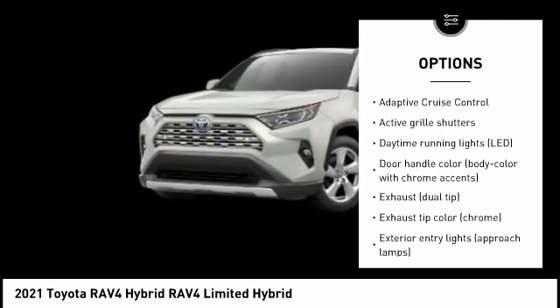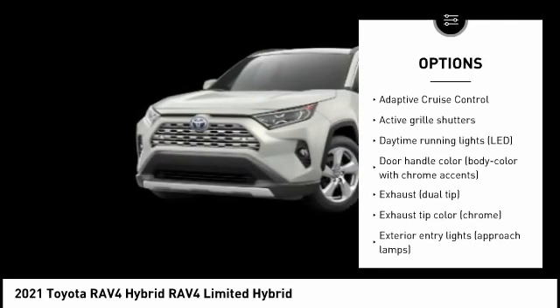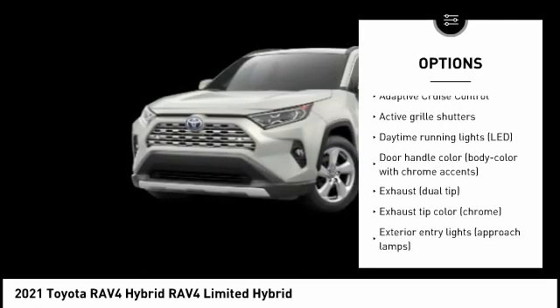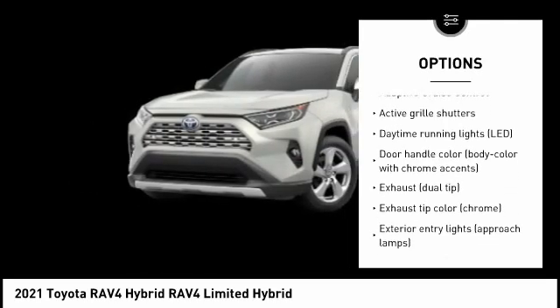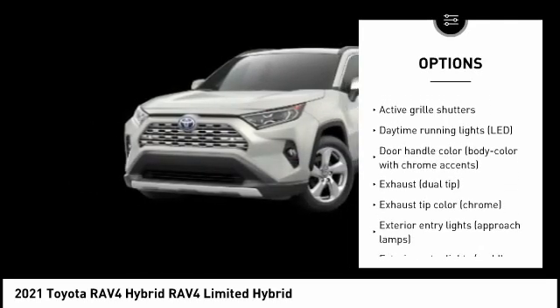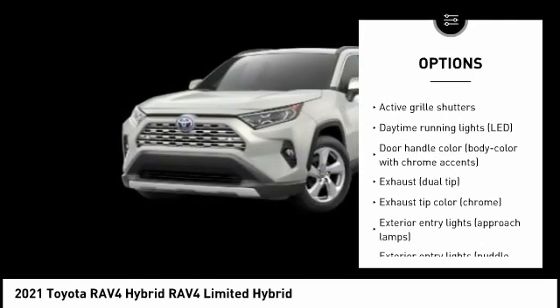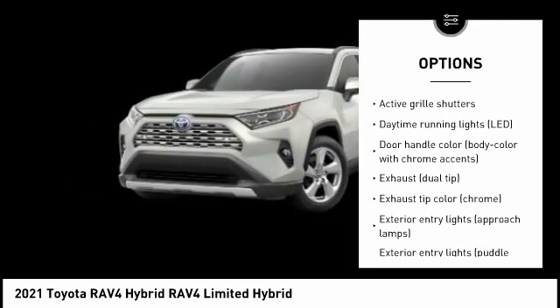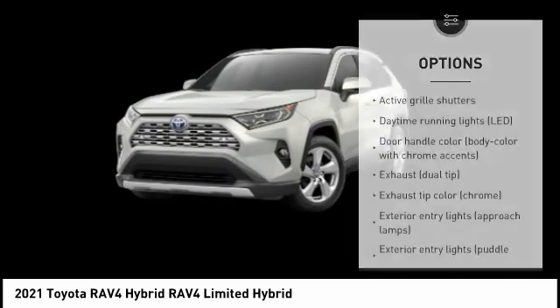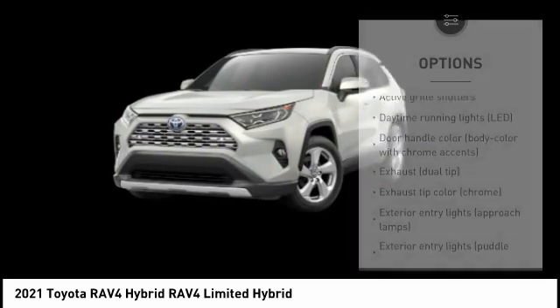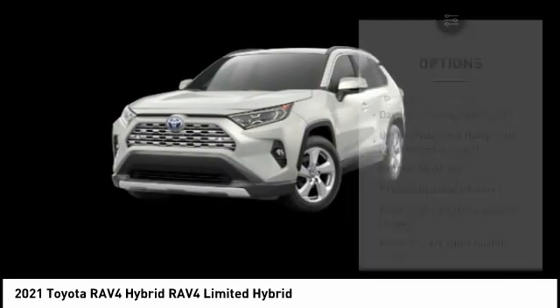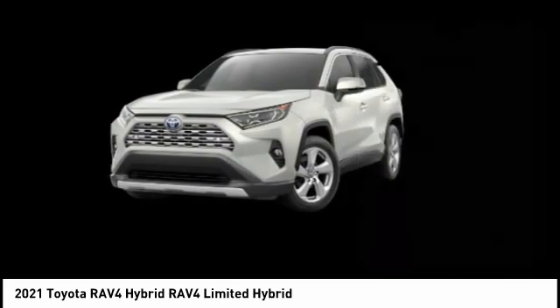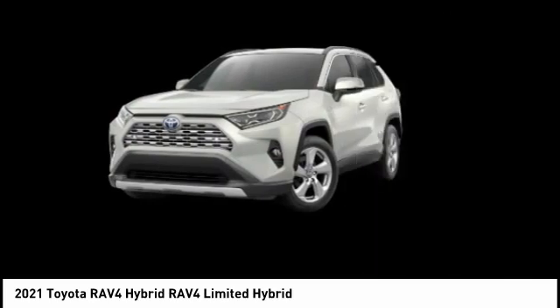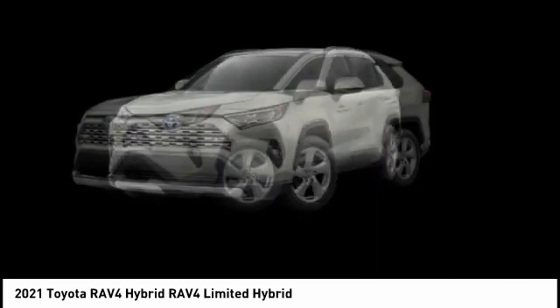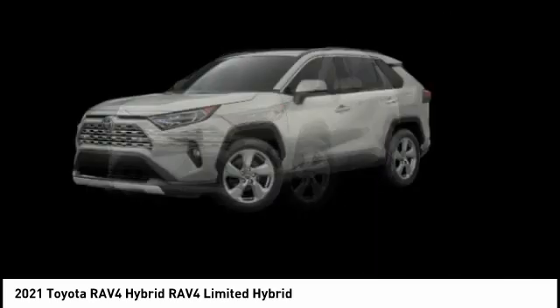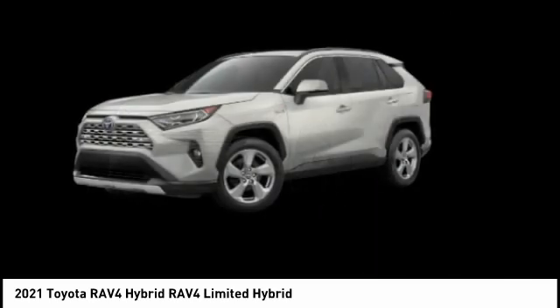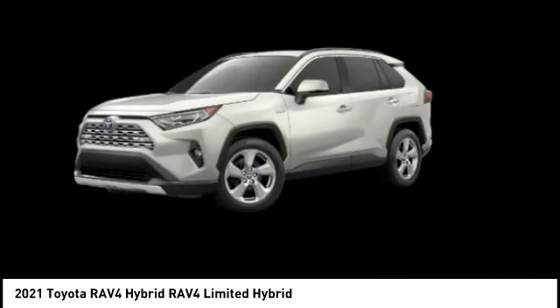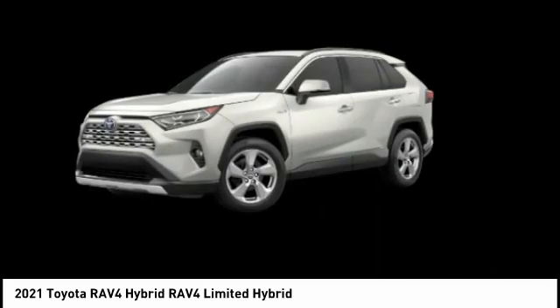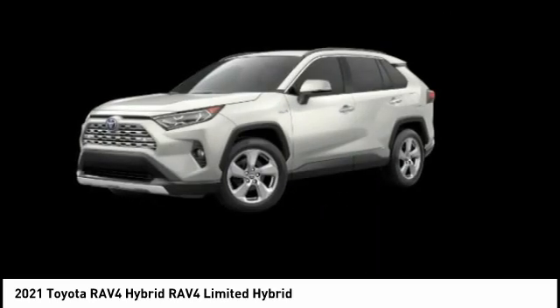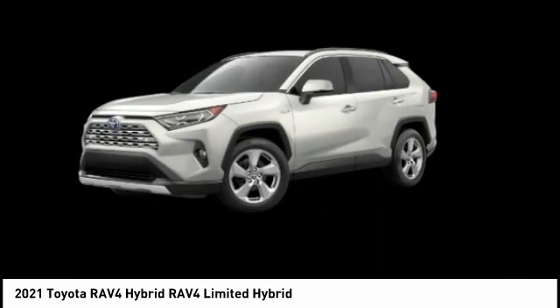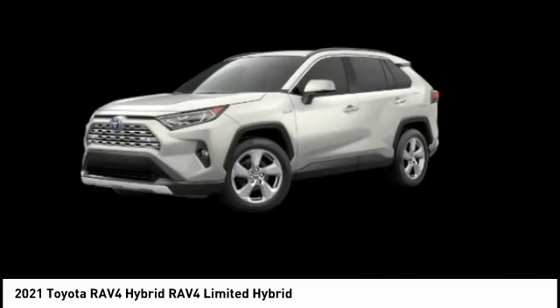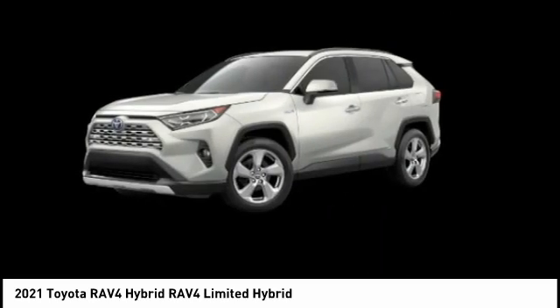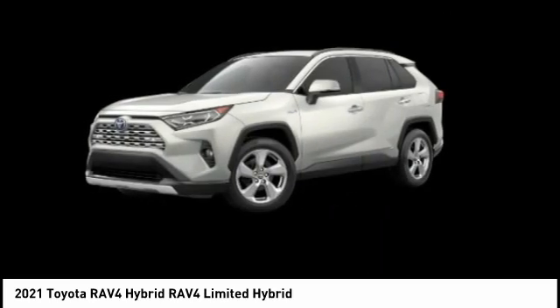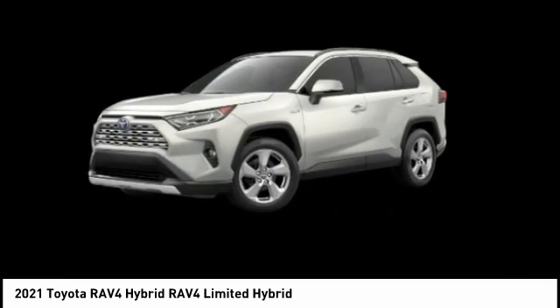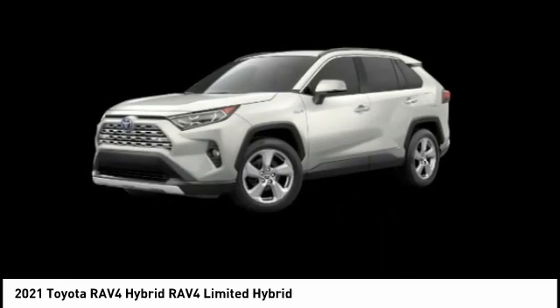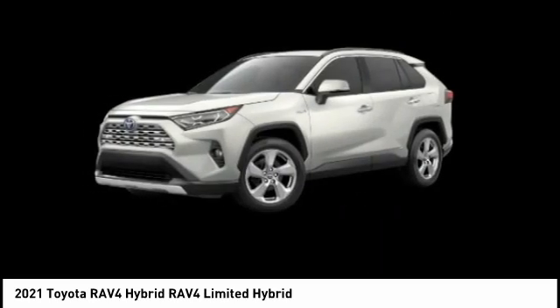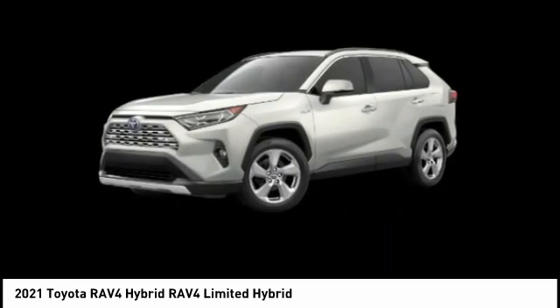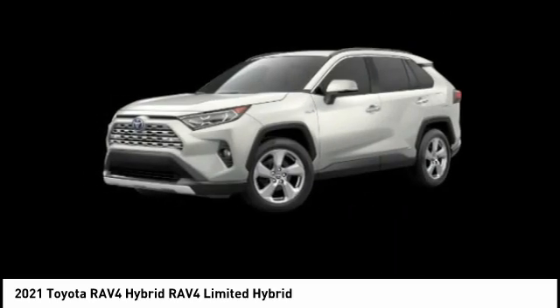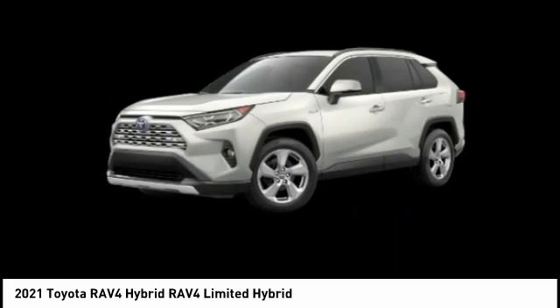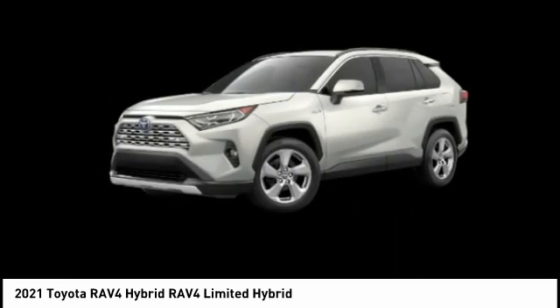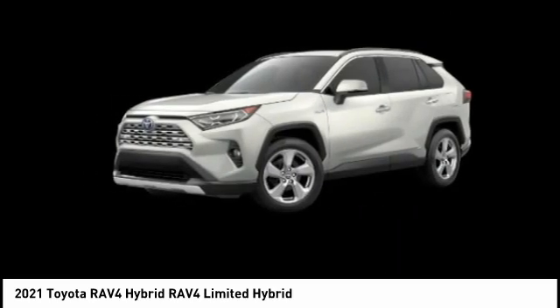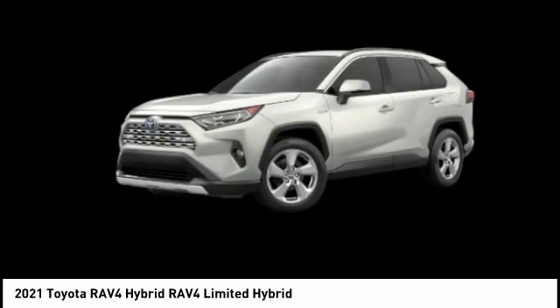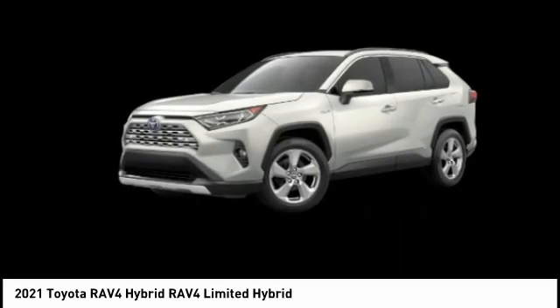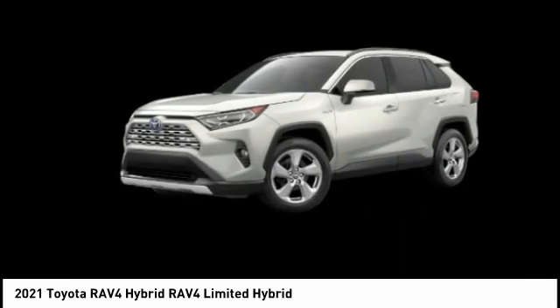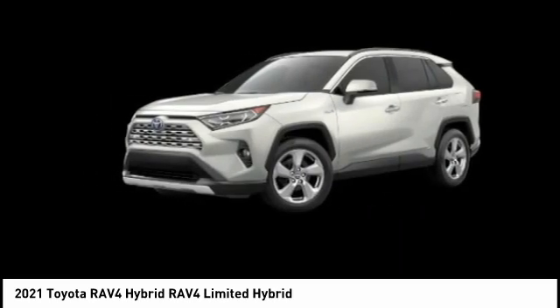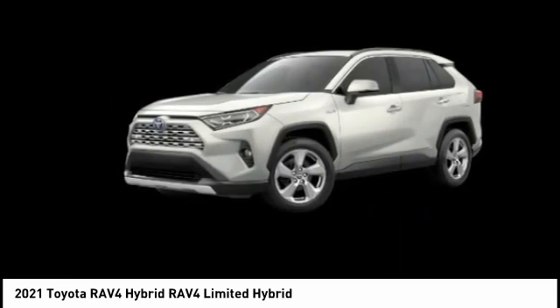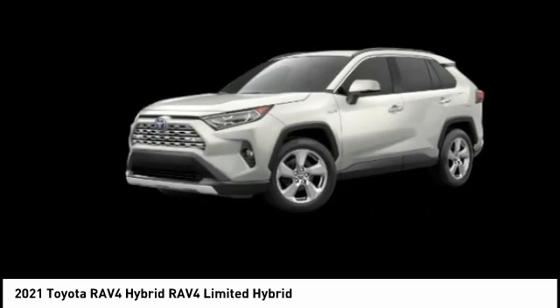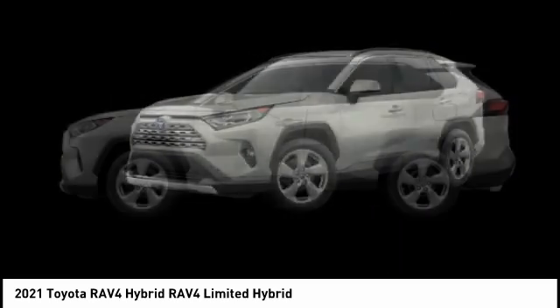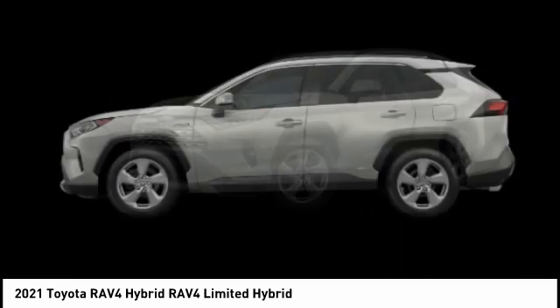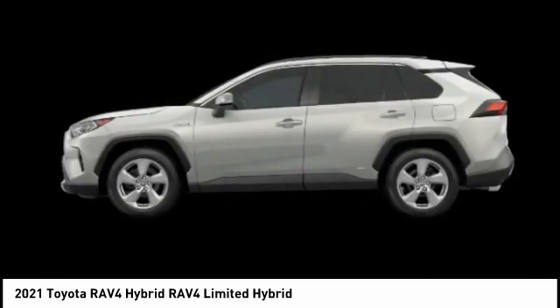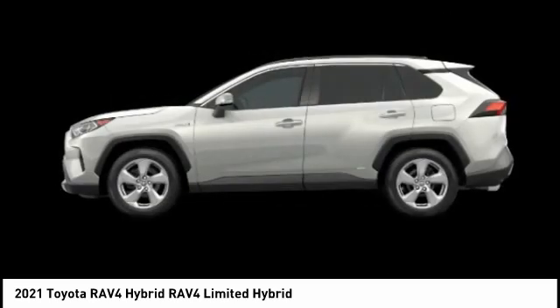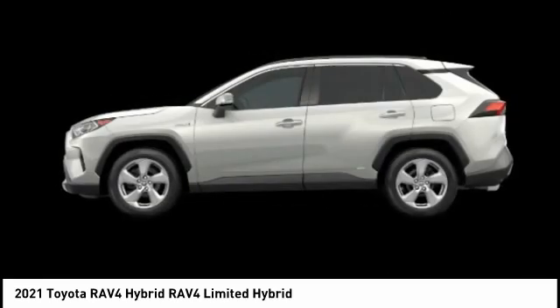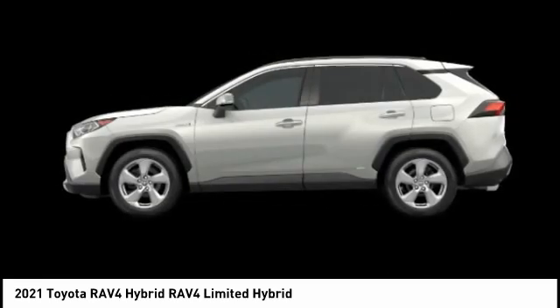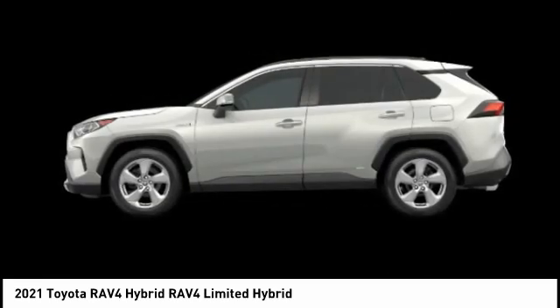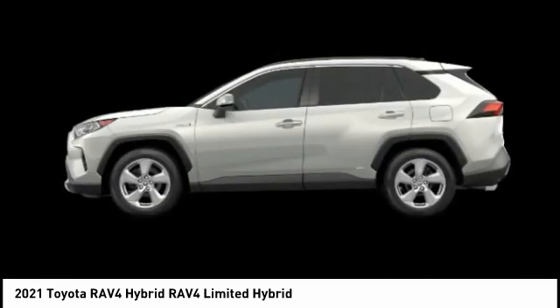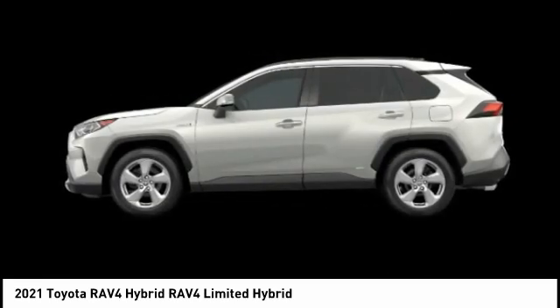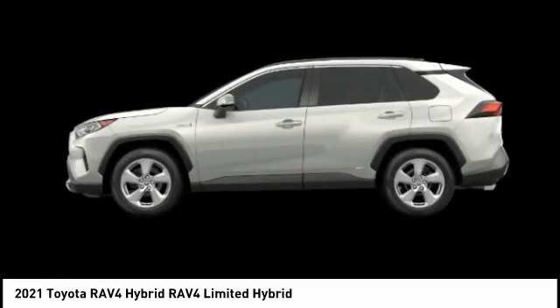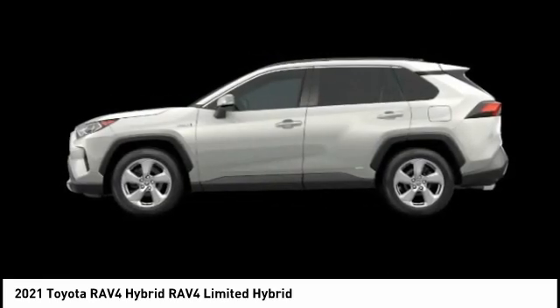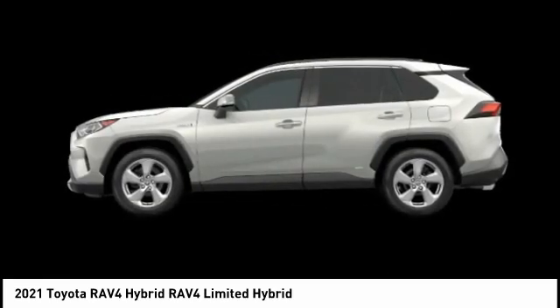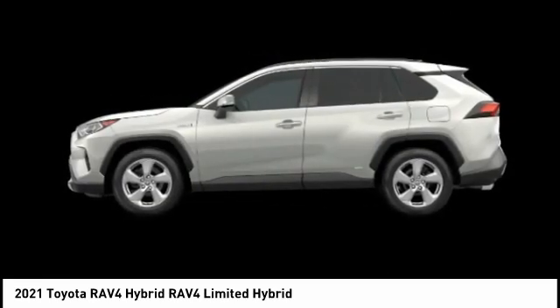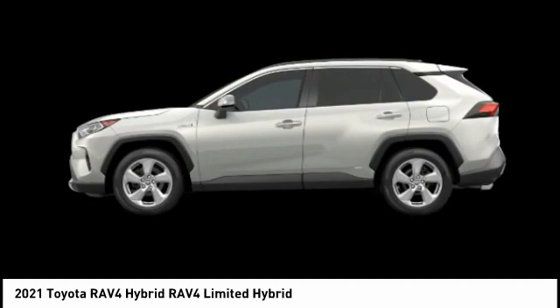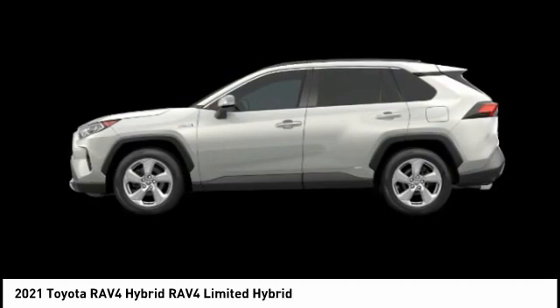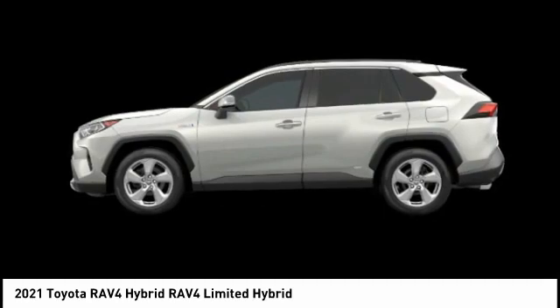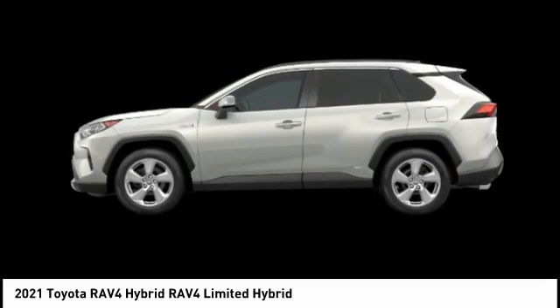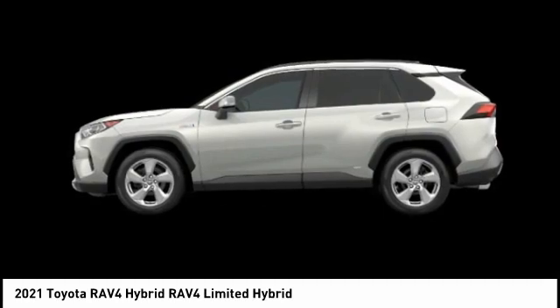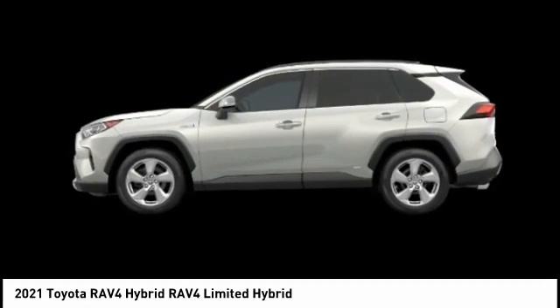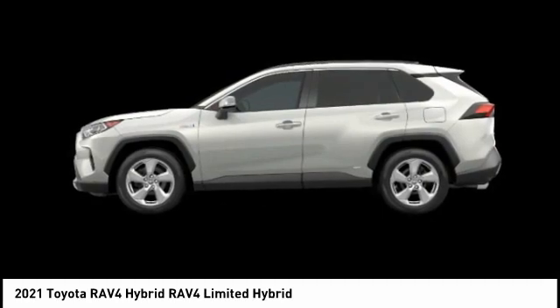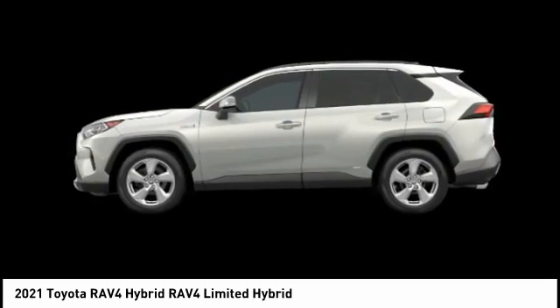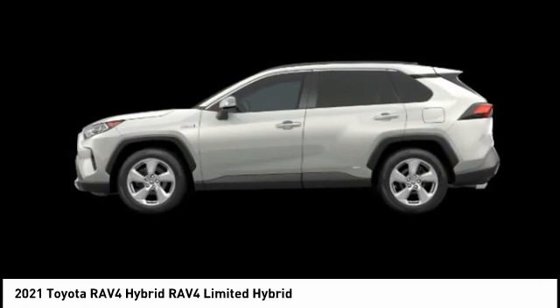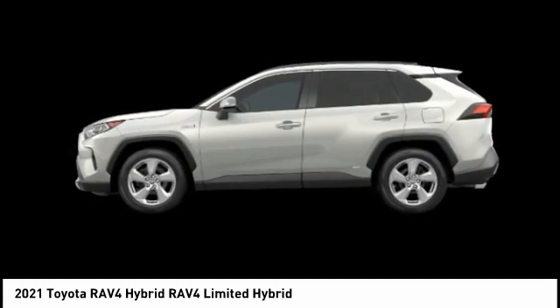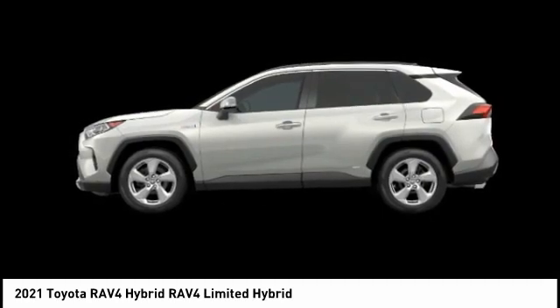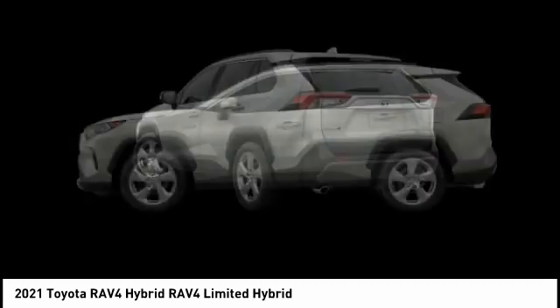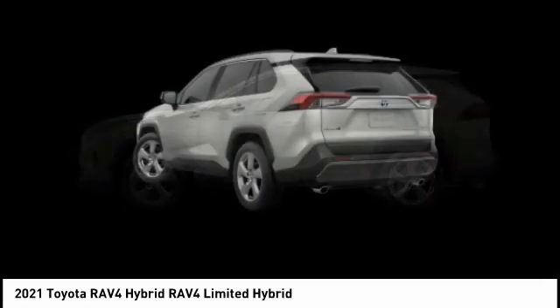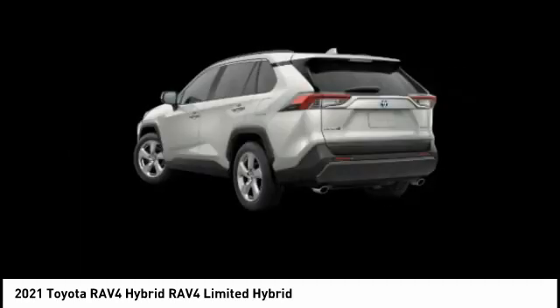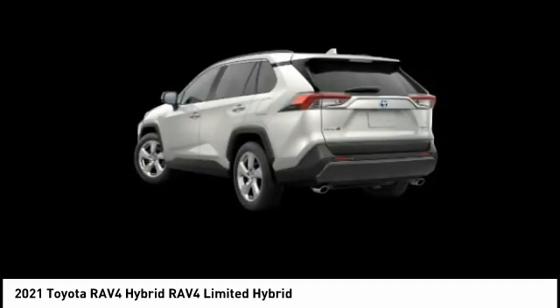Braking assist, regenerative braking system, power brakes, and adaptive cruise control. Drive away with a great deal on this vehicle.